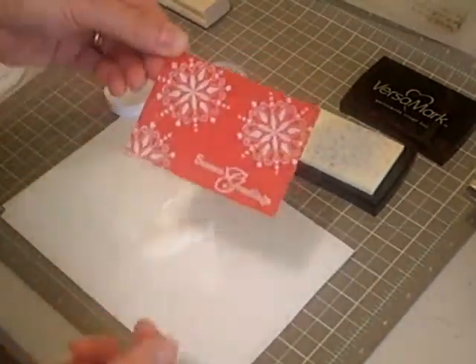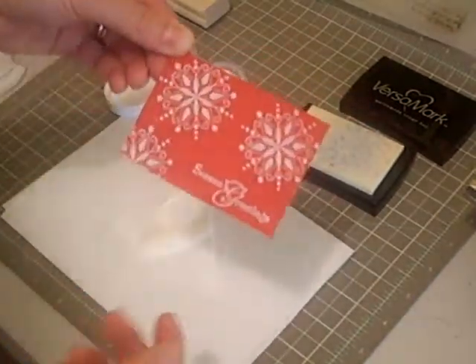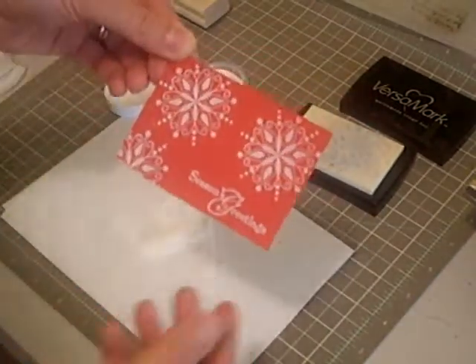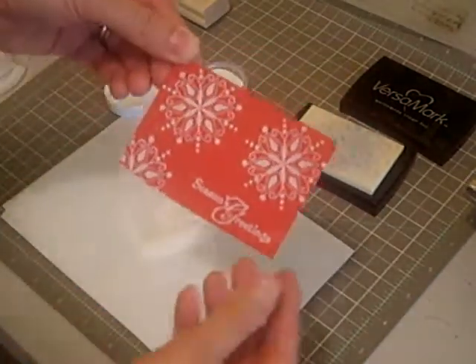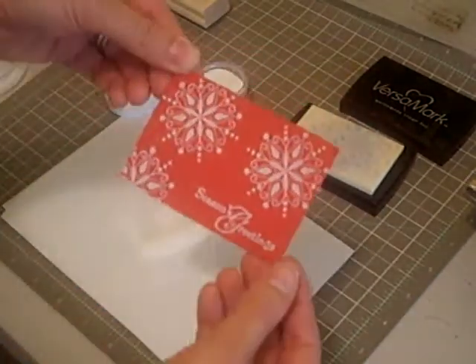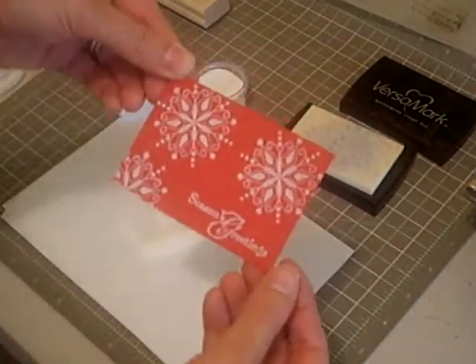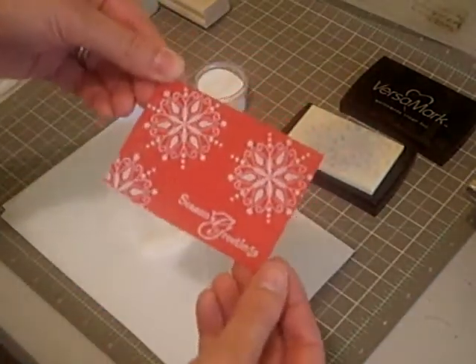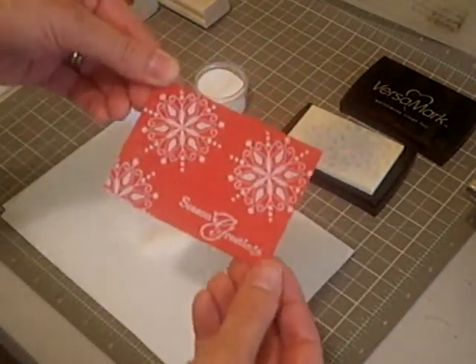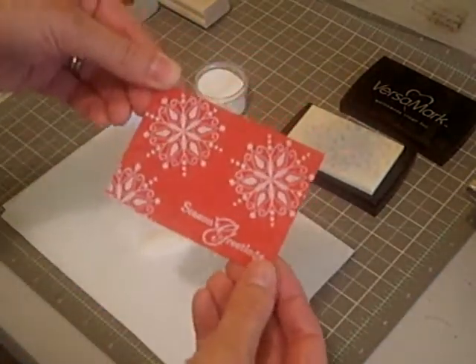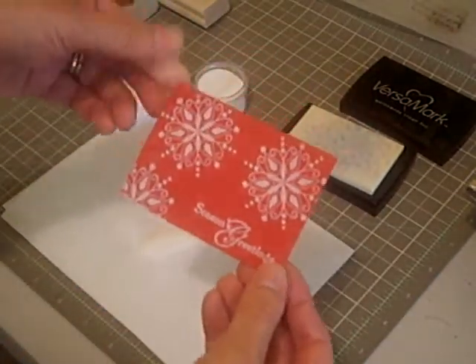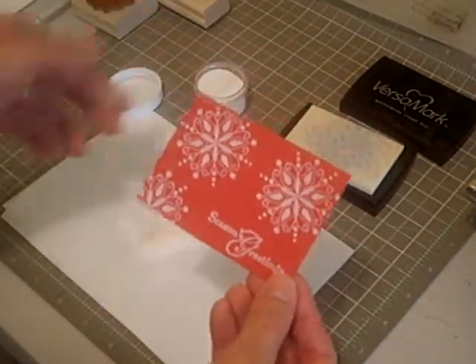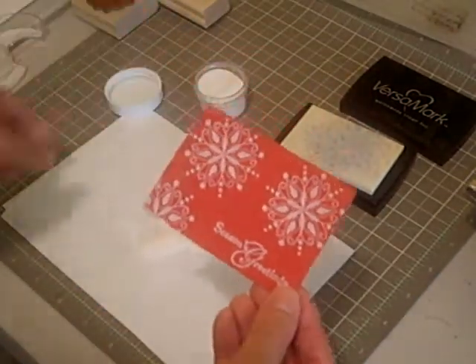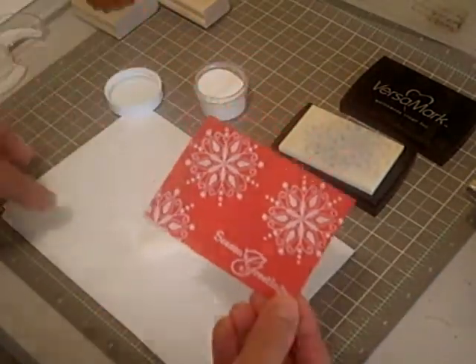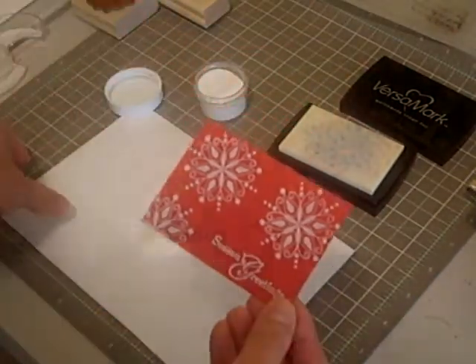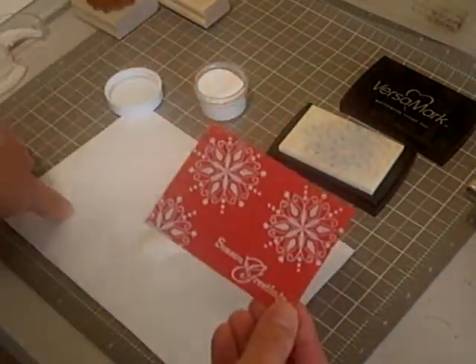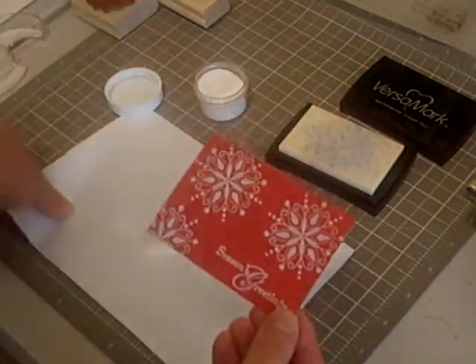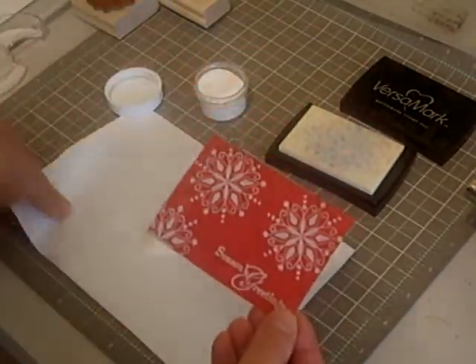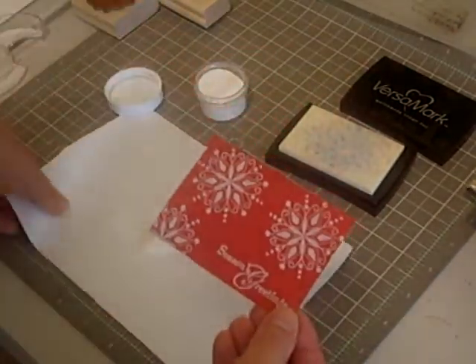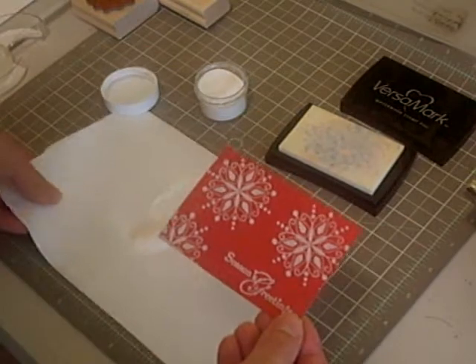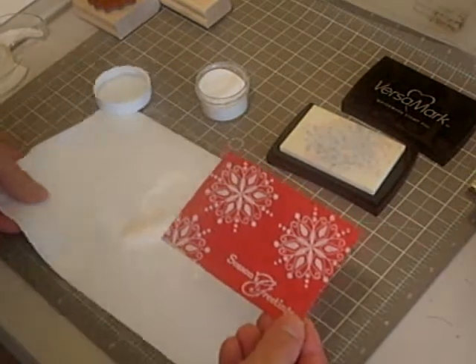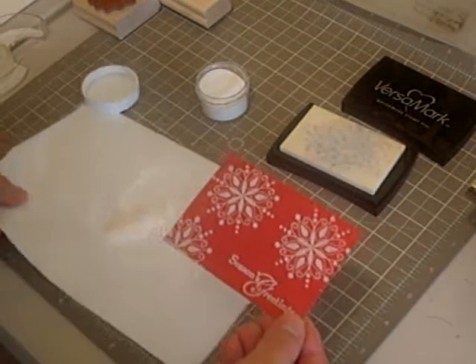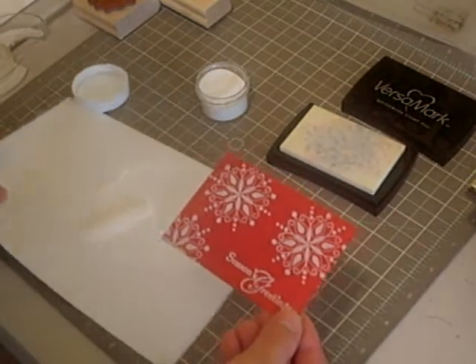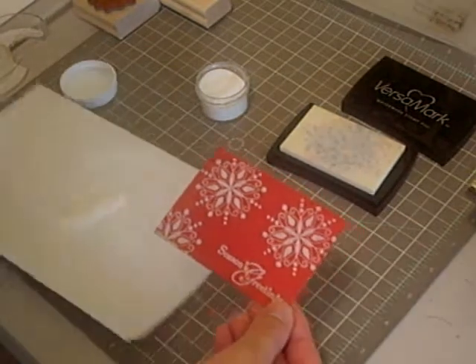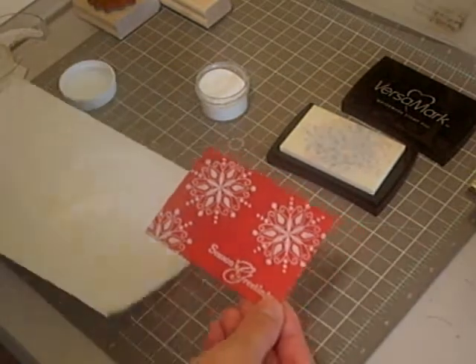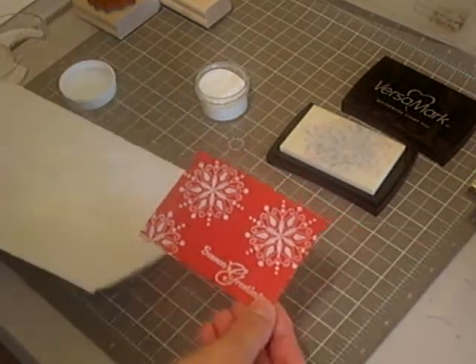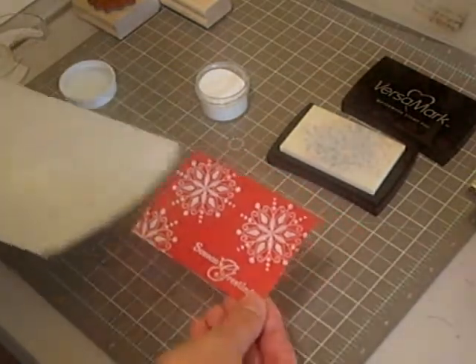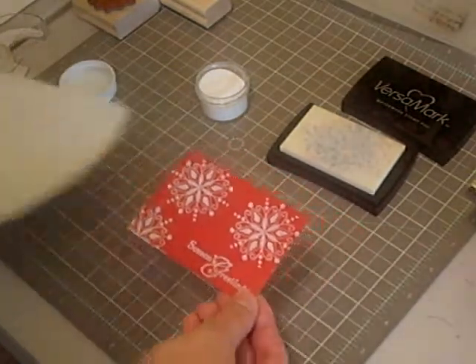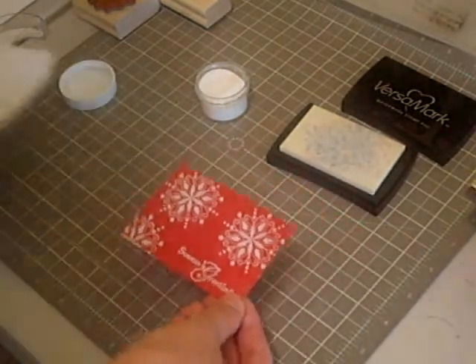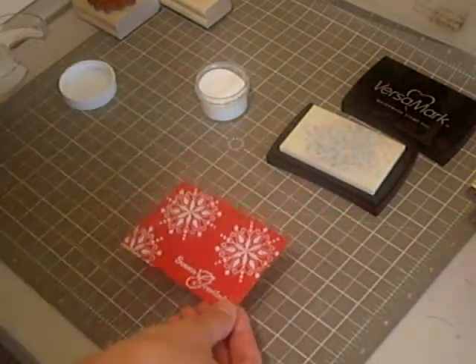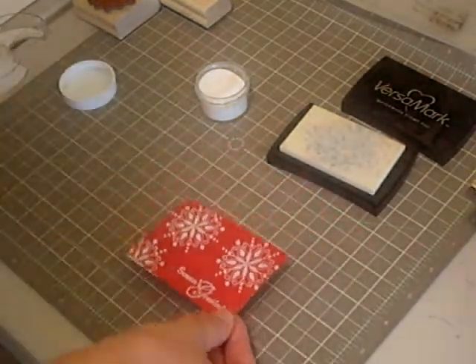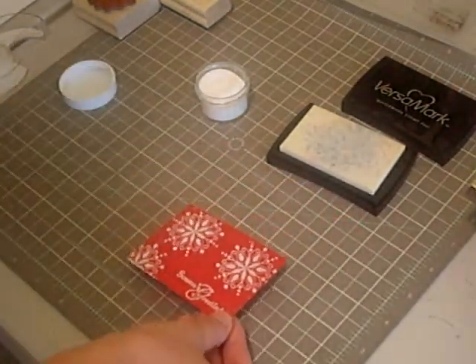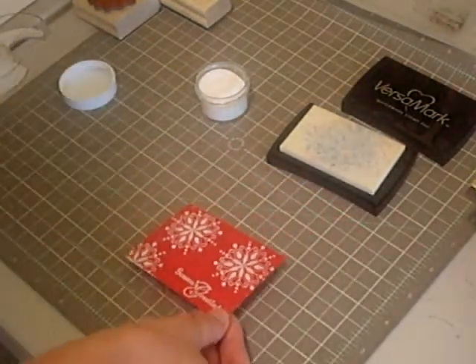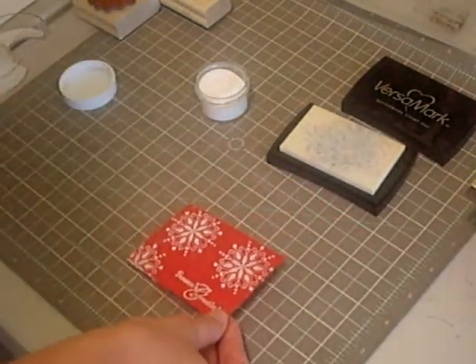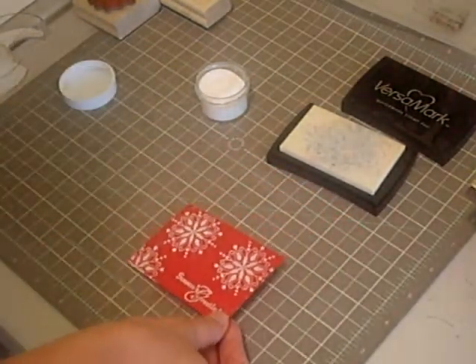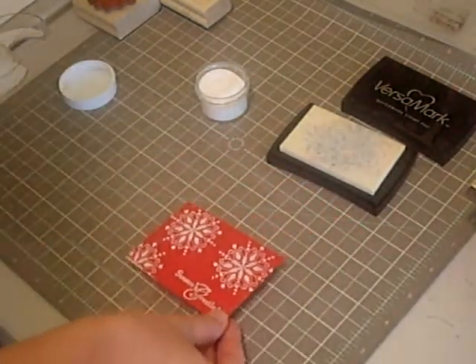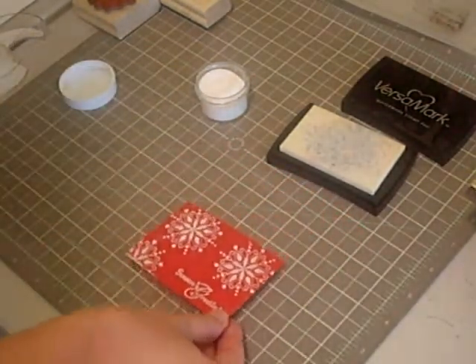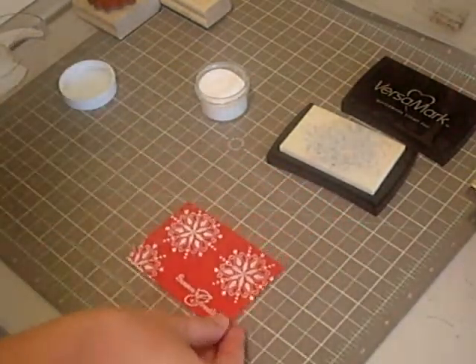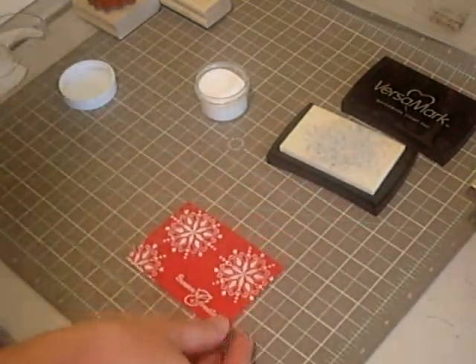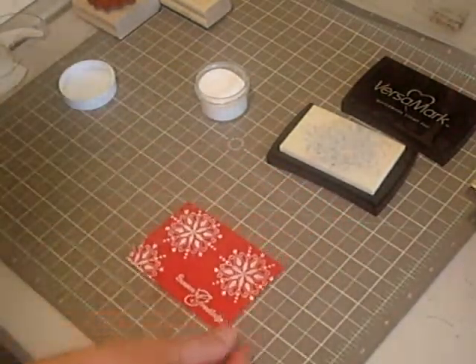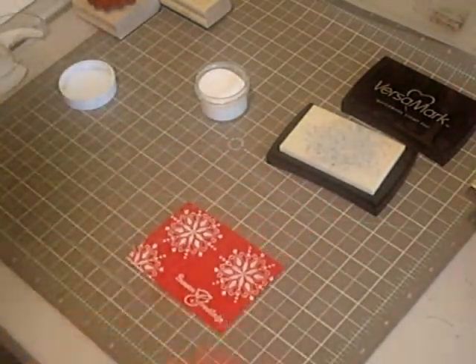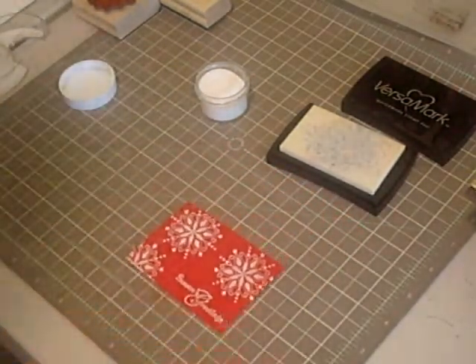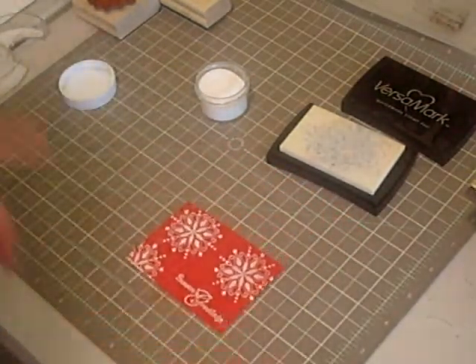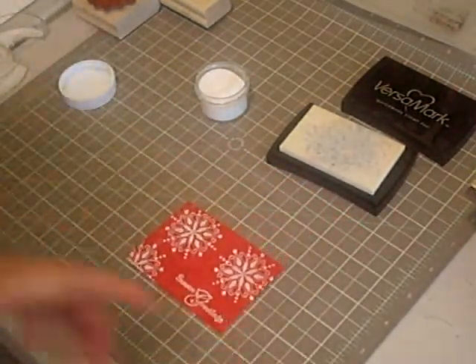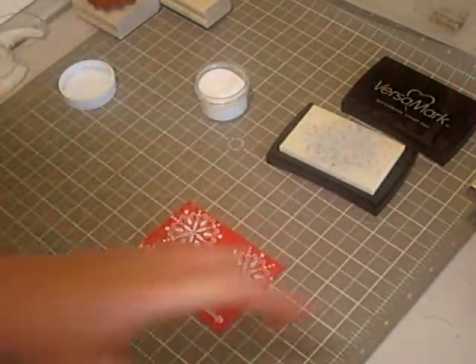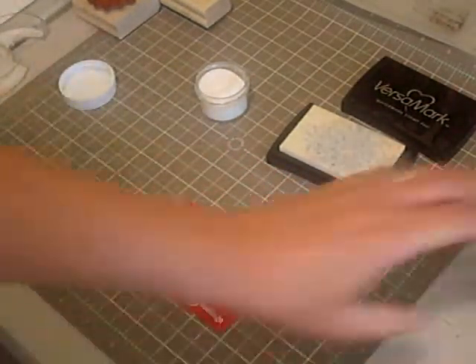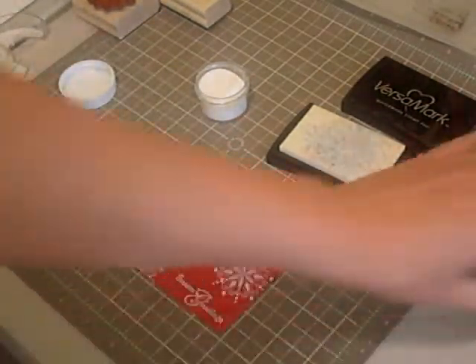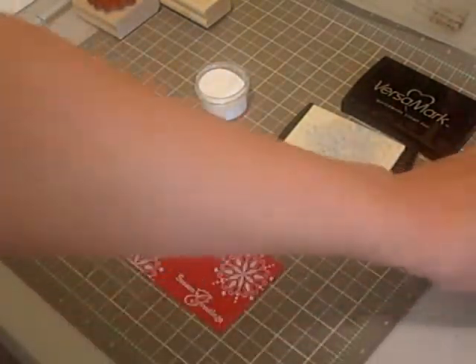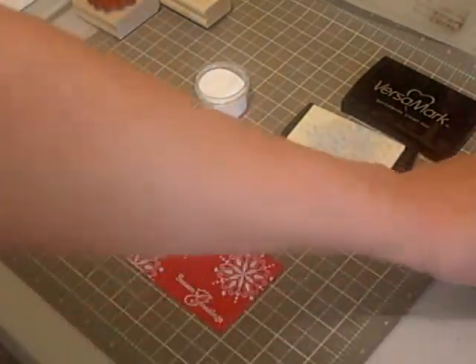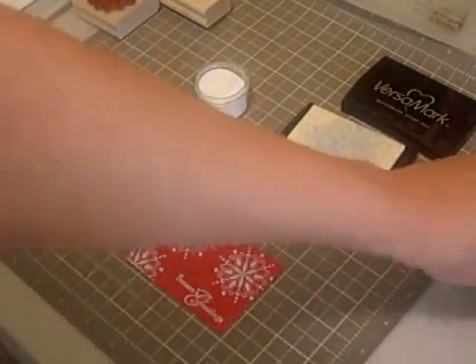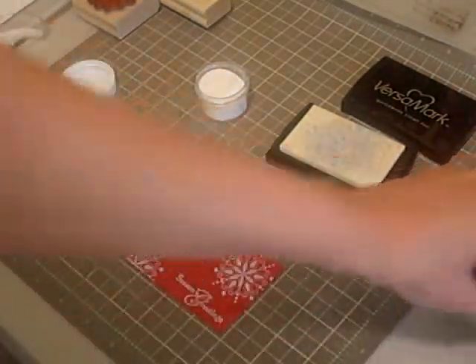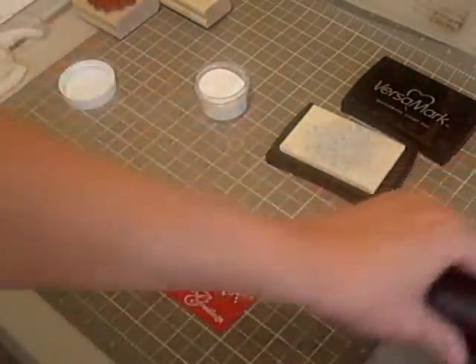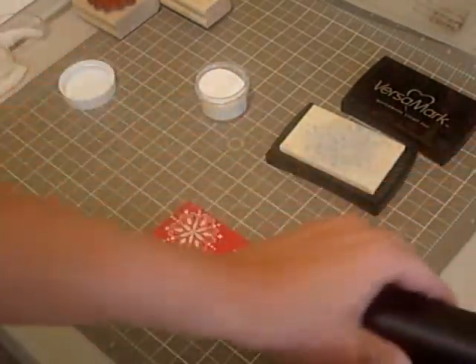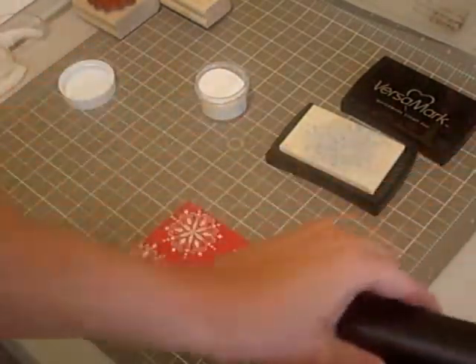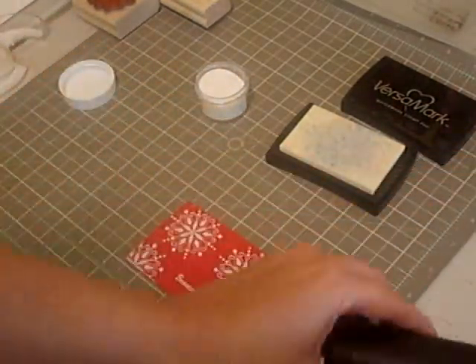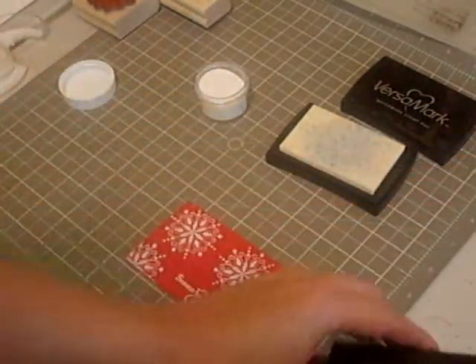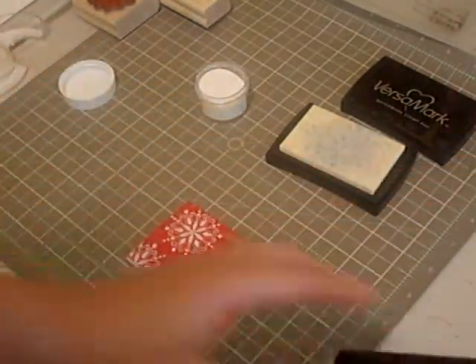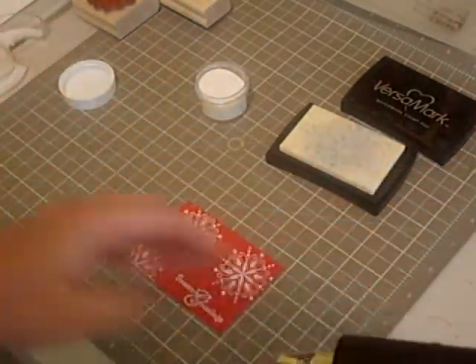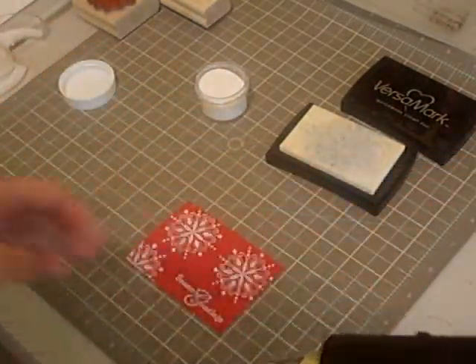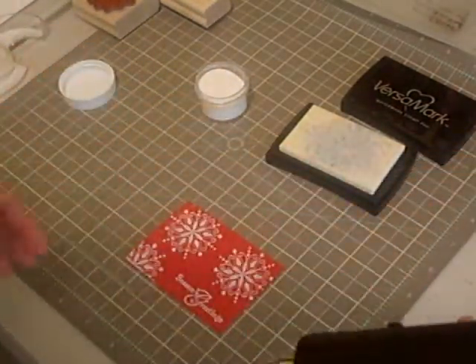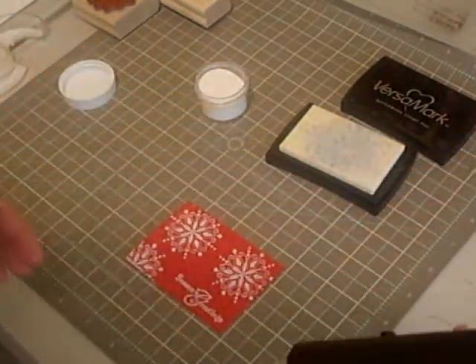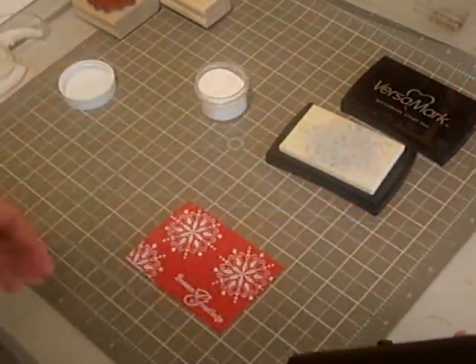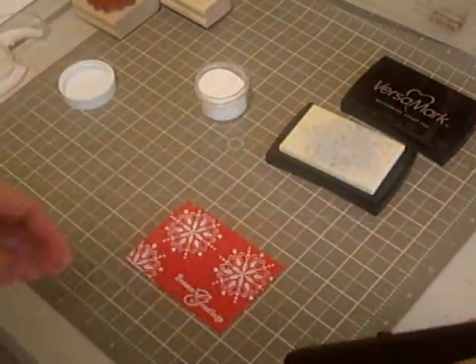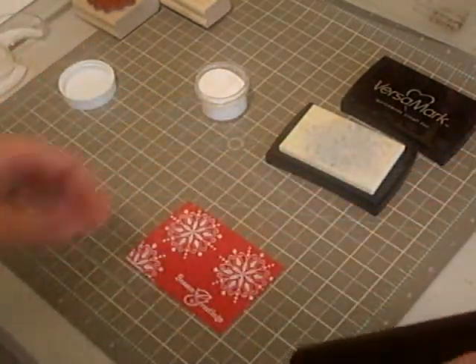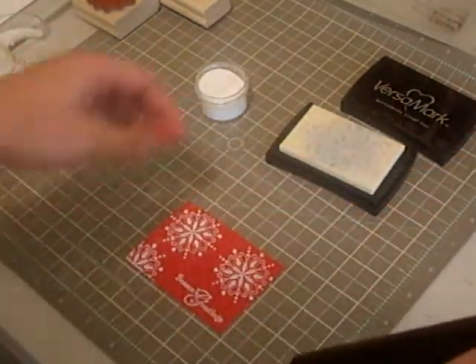And this is what you're left with. Alright, now all I have to do is take my heat gun.